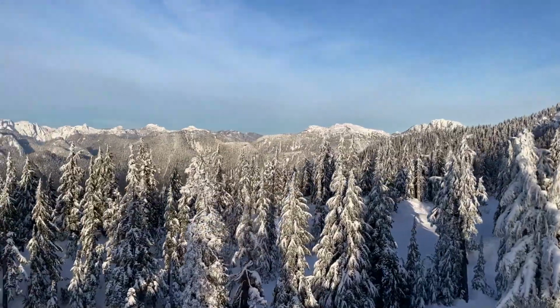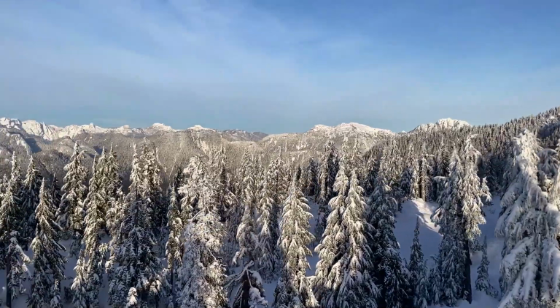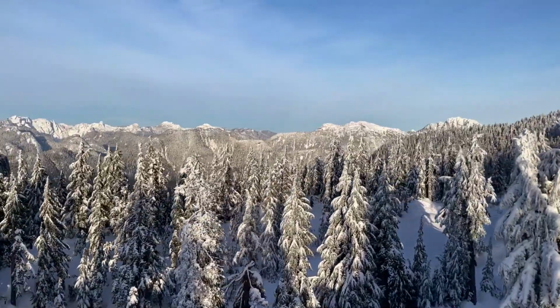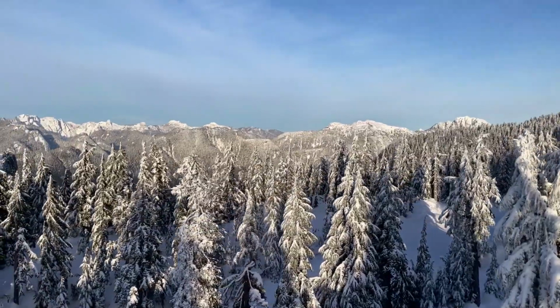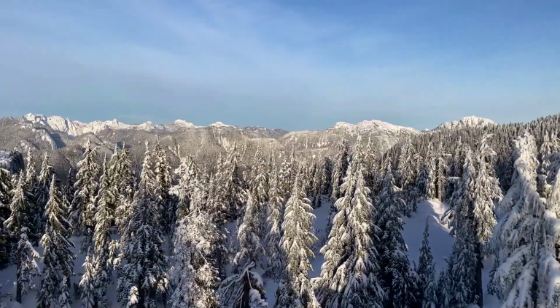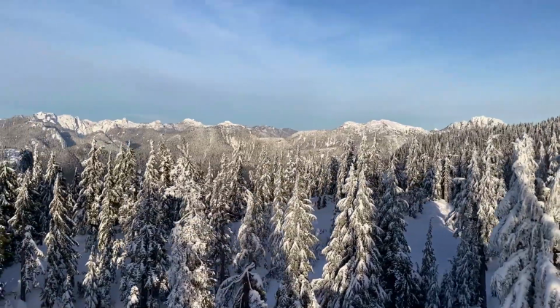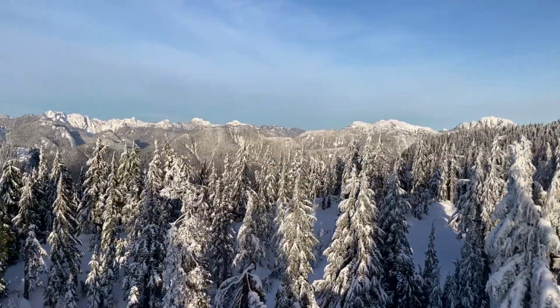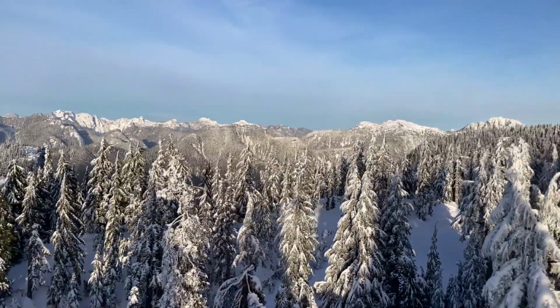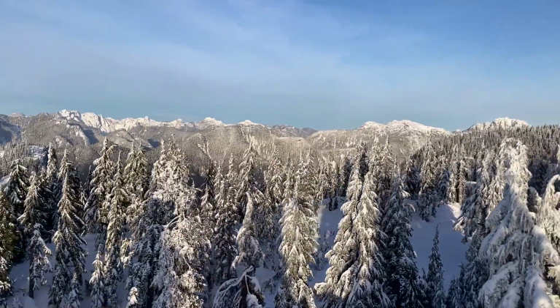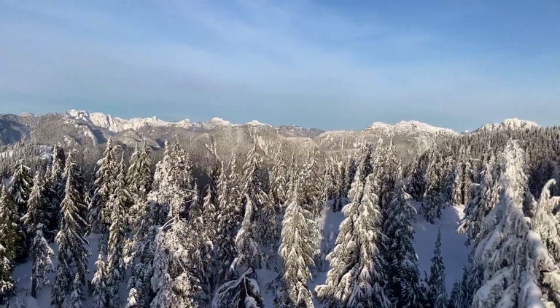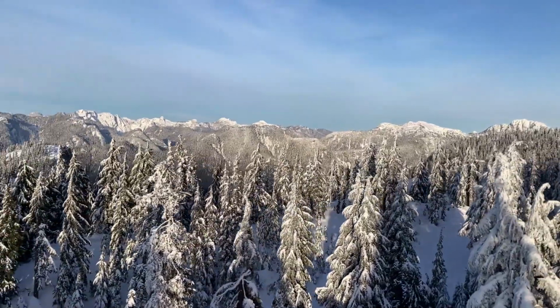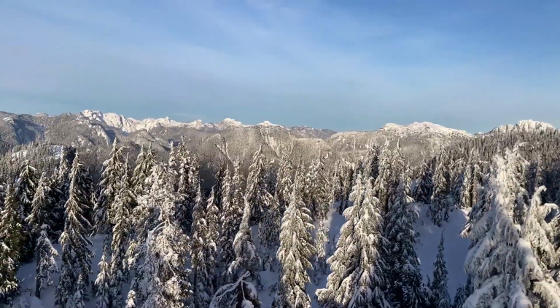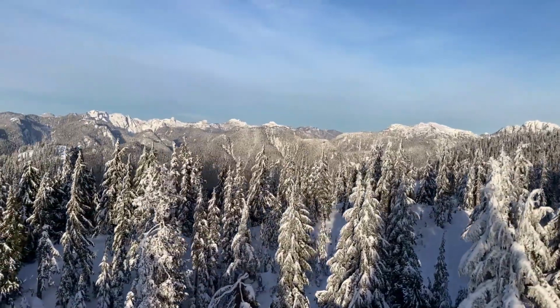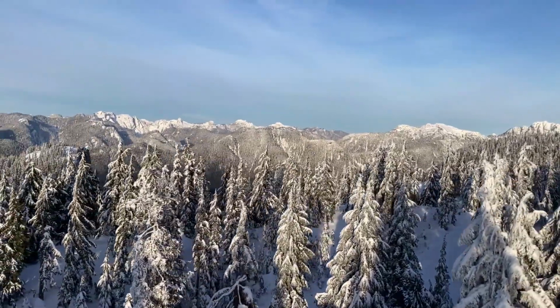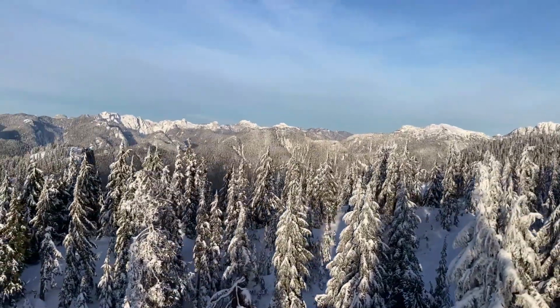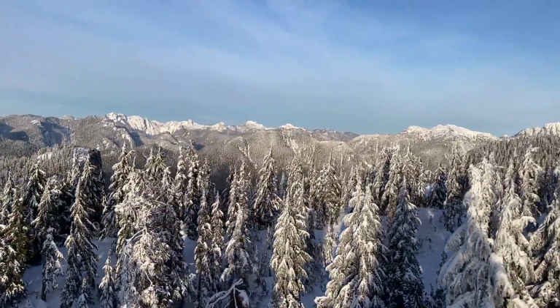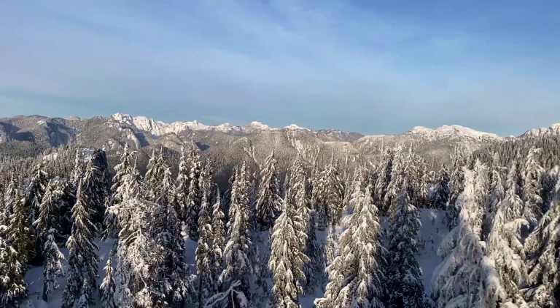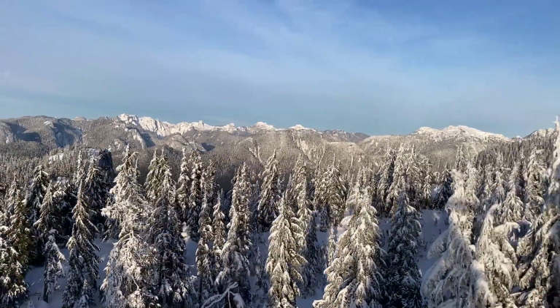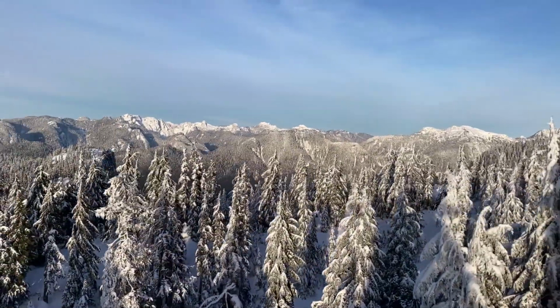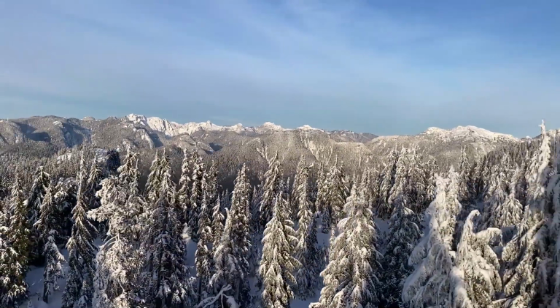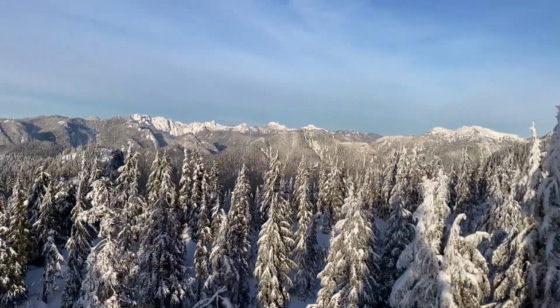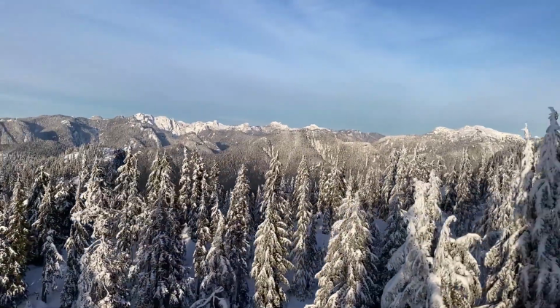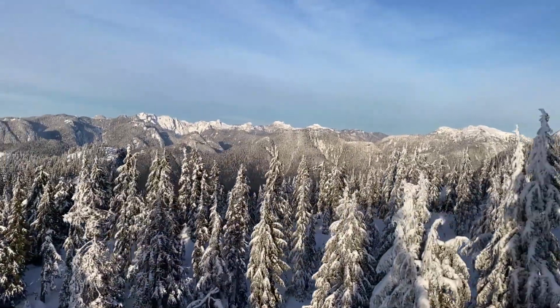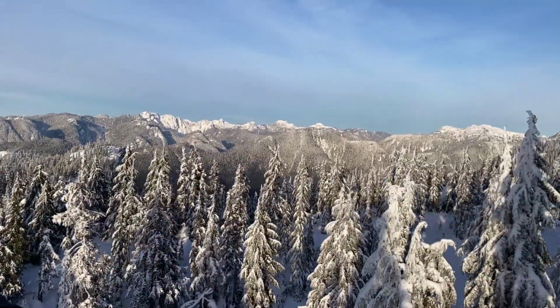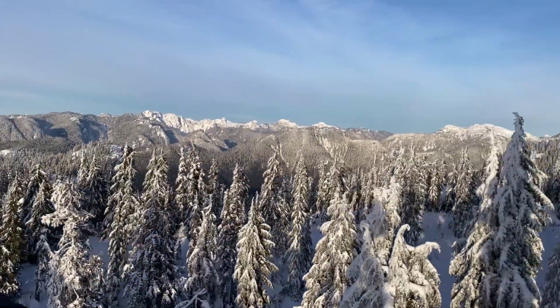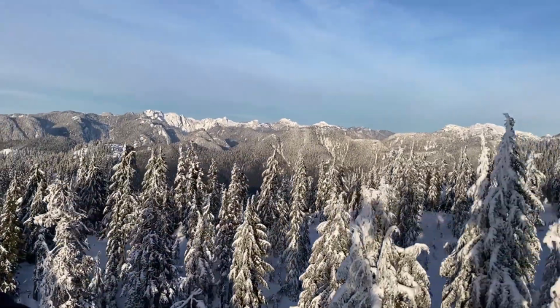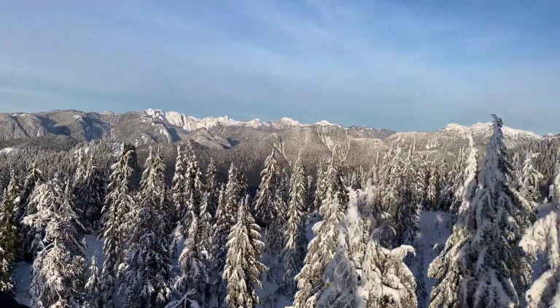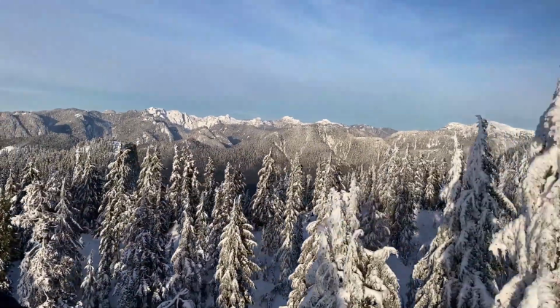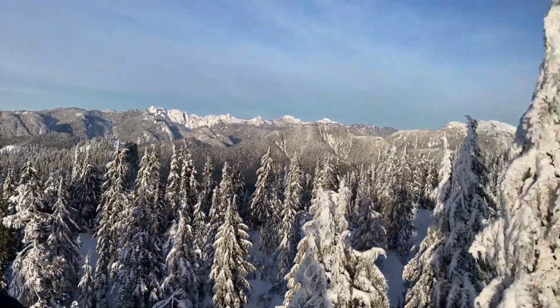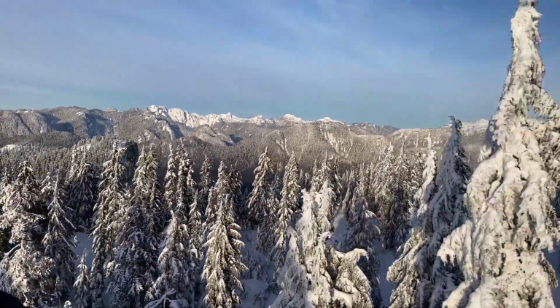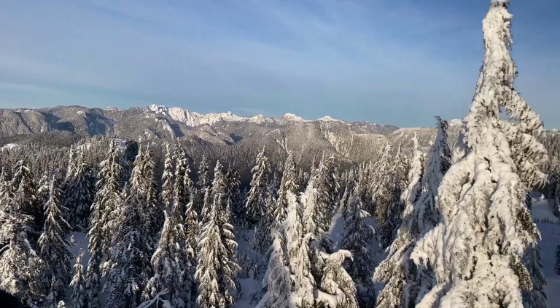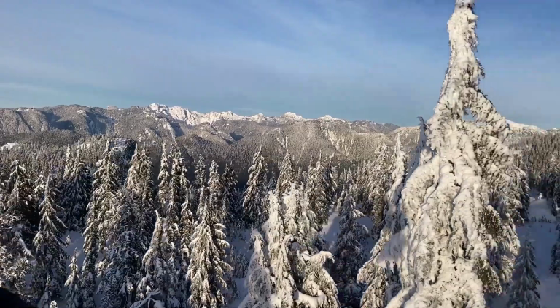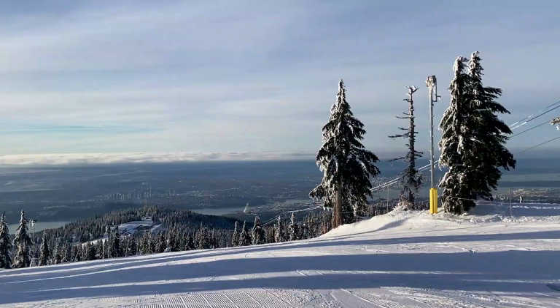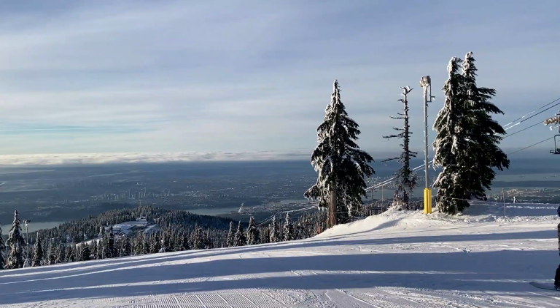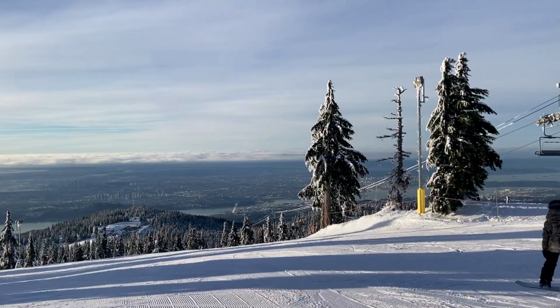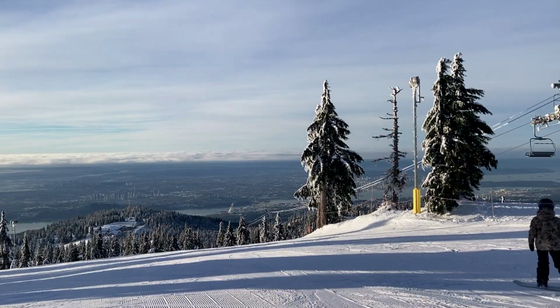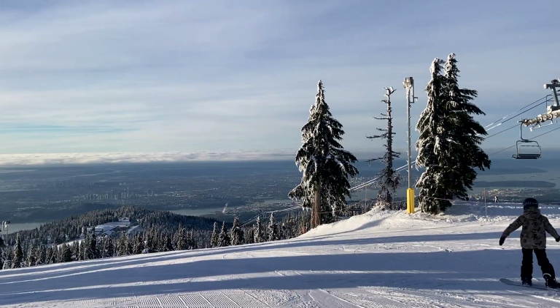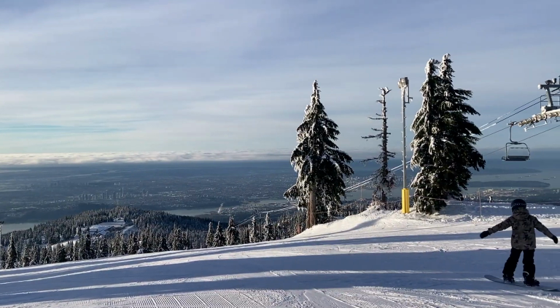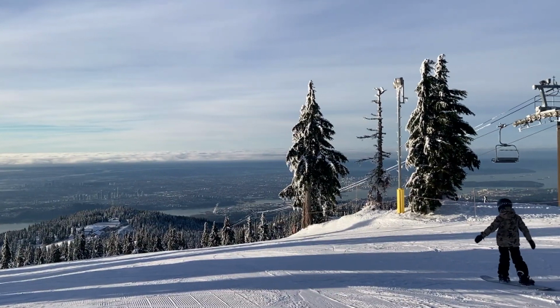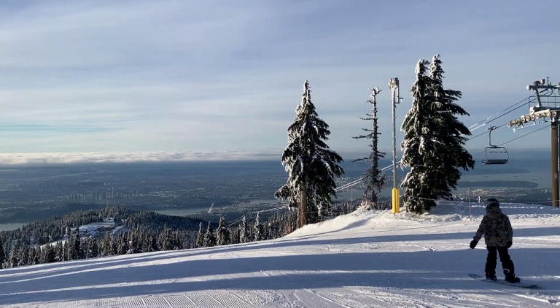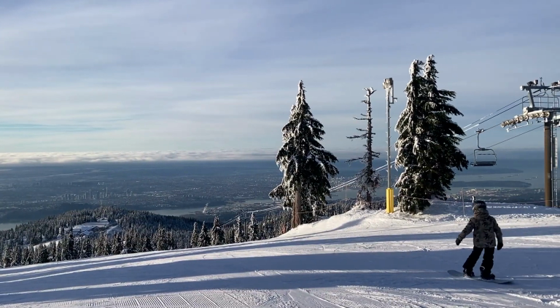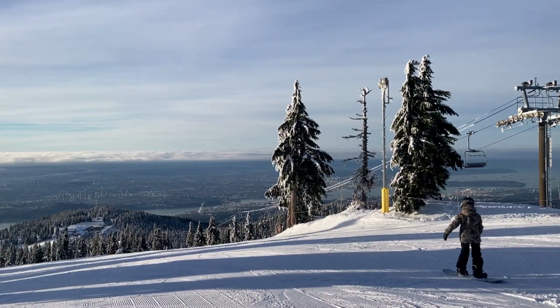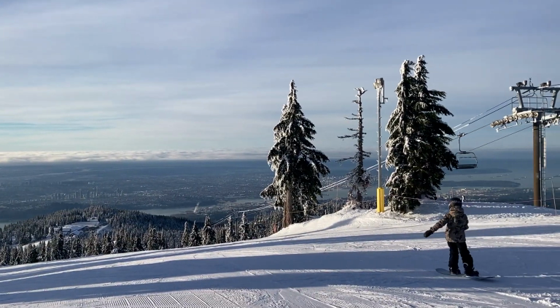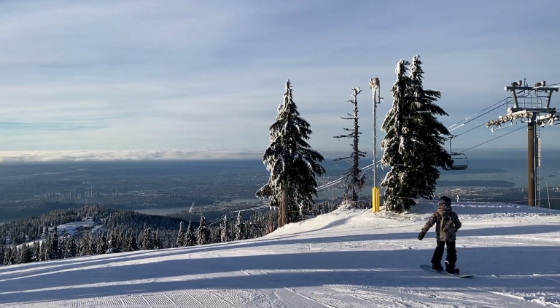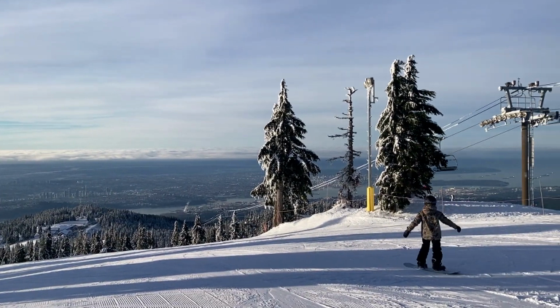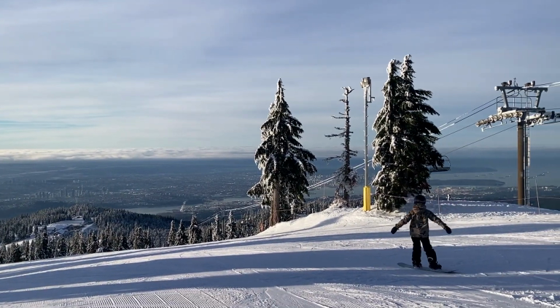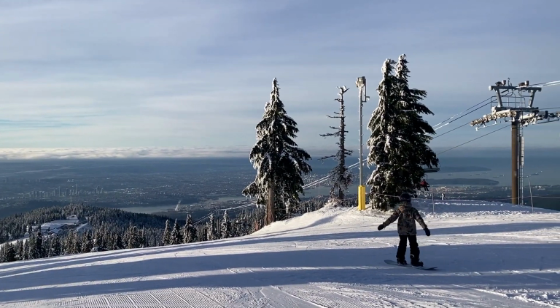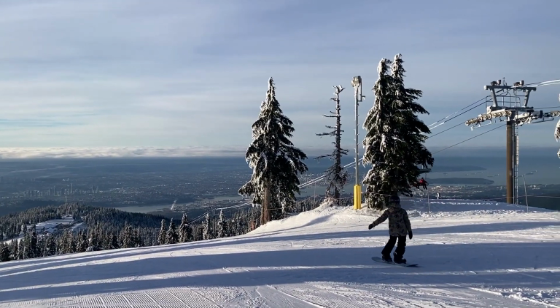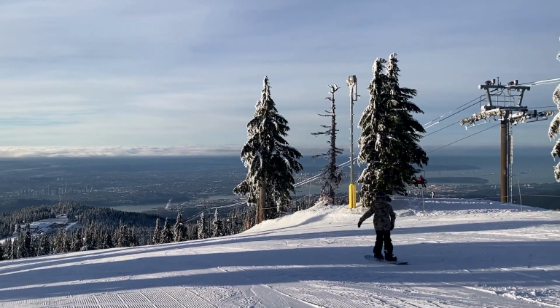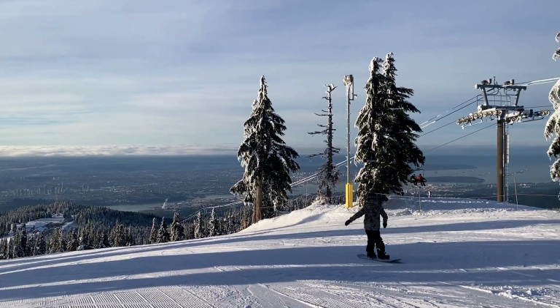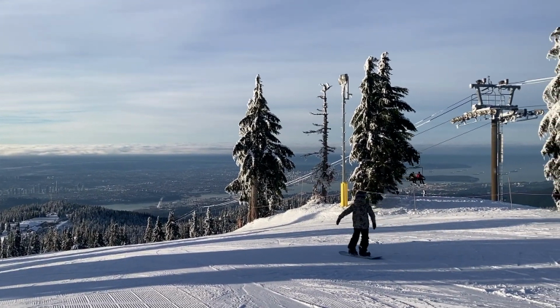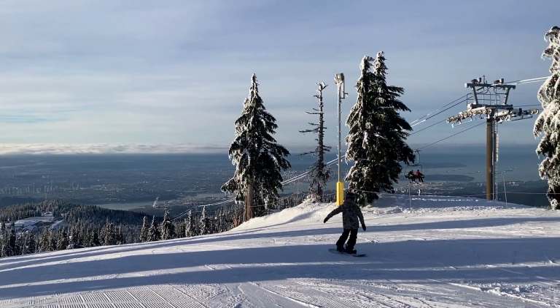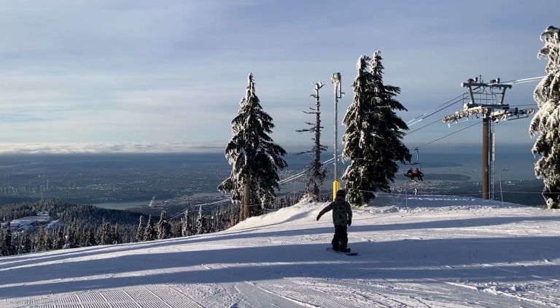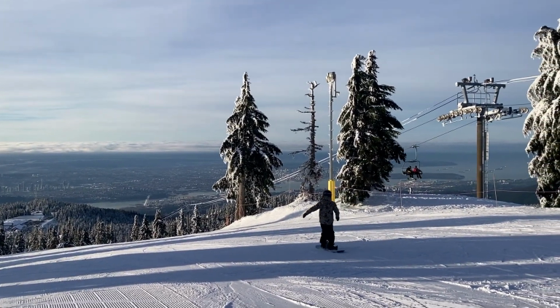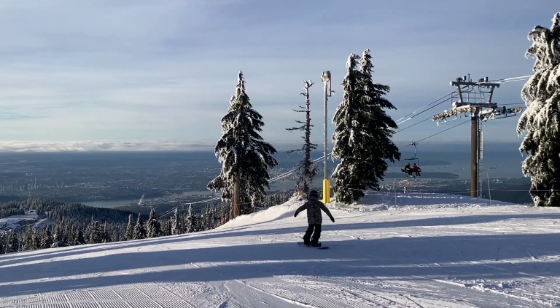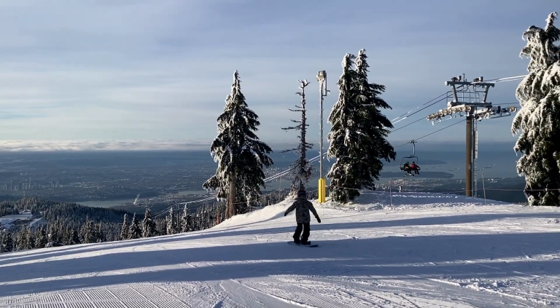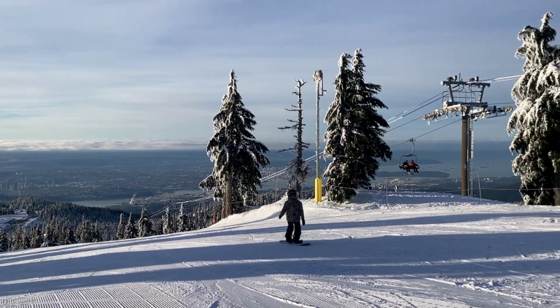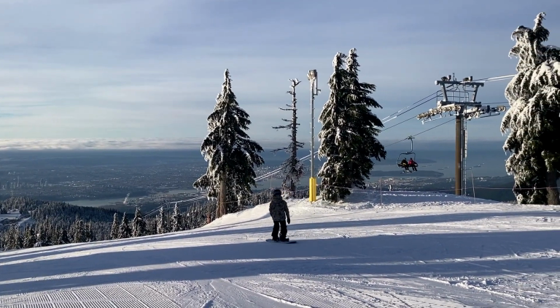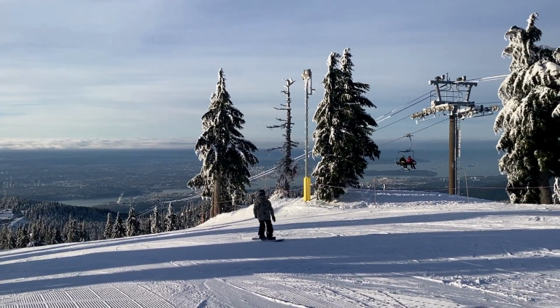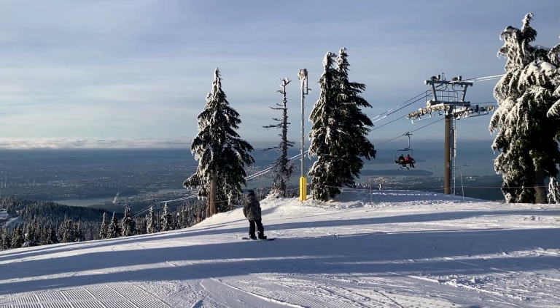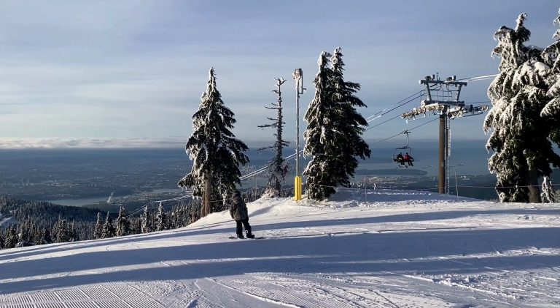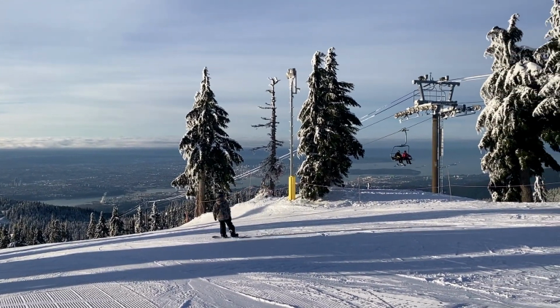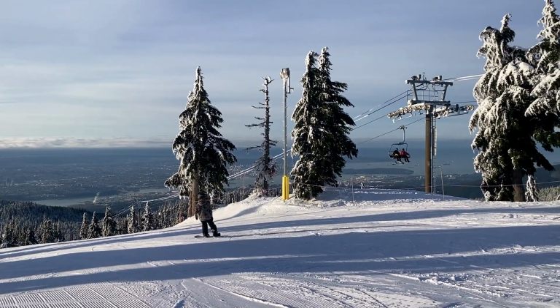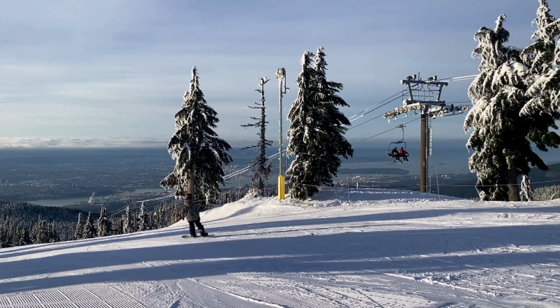Seymour Mountain is also known for its mountain biking, which people do all year long, and it's a great place for hiking and snowshoe trails as well.